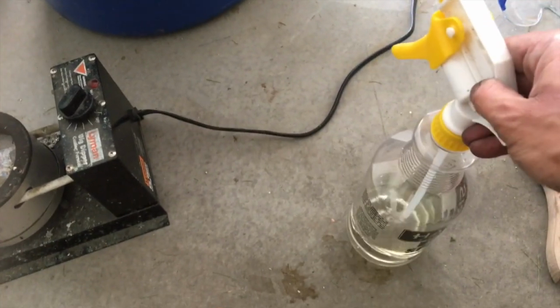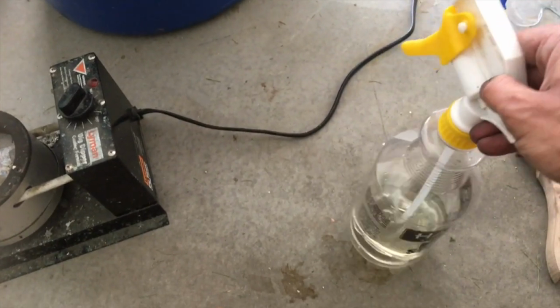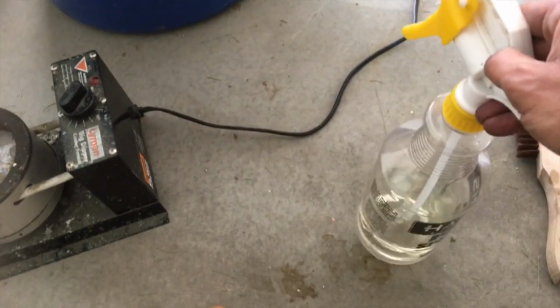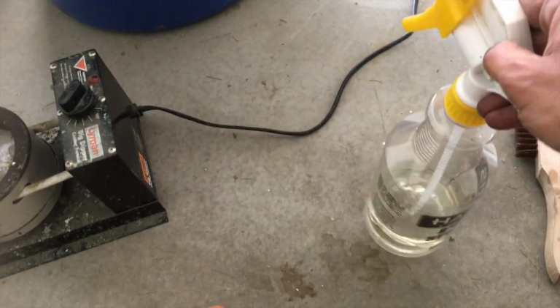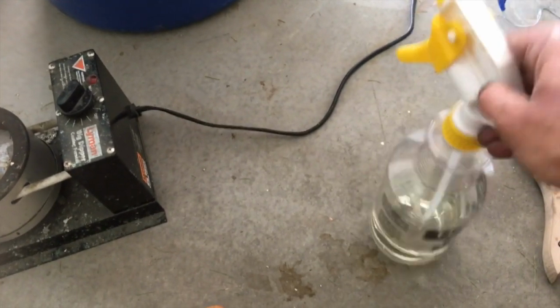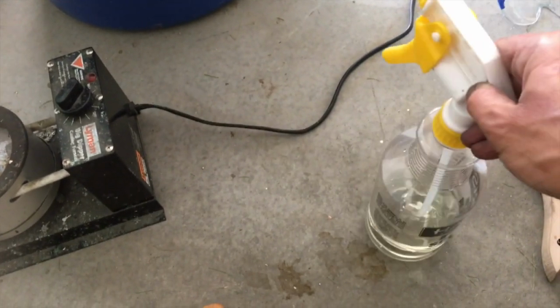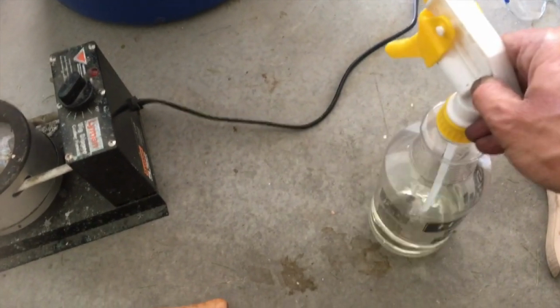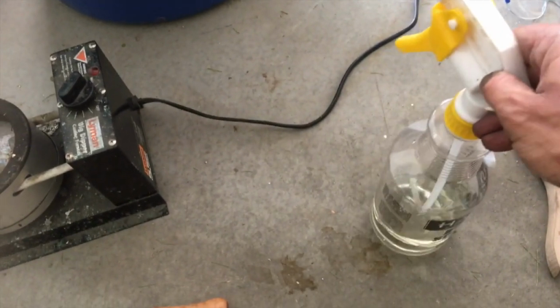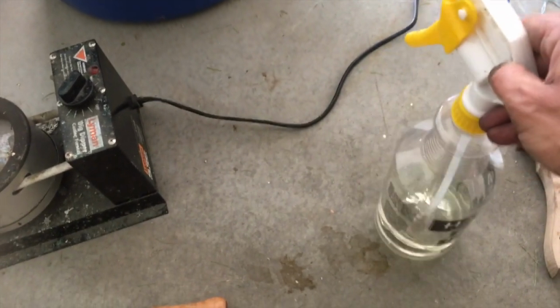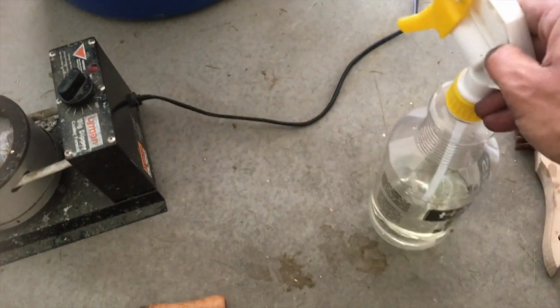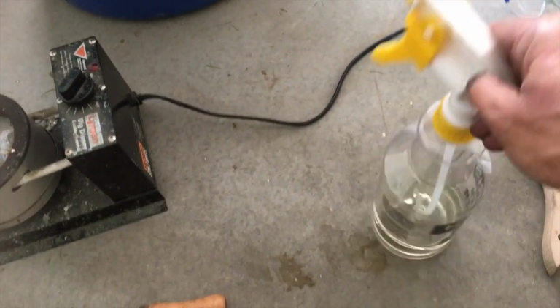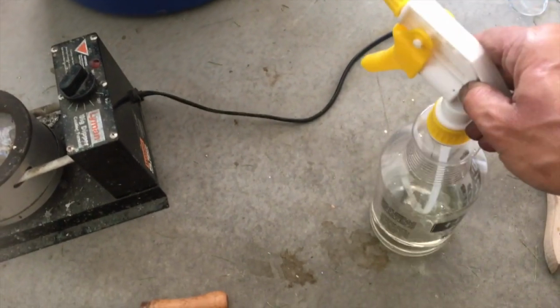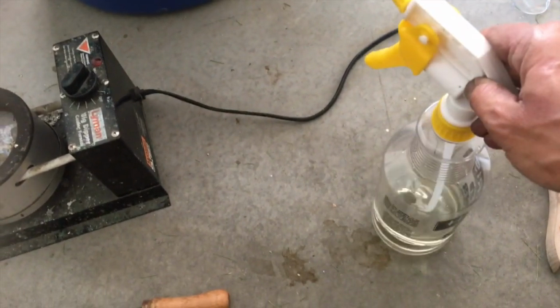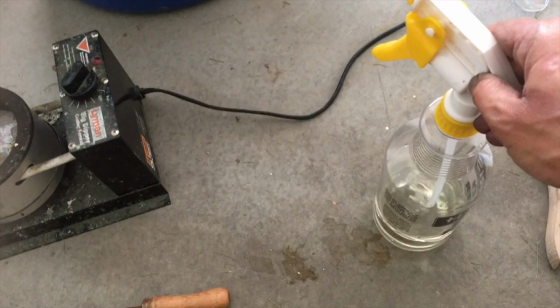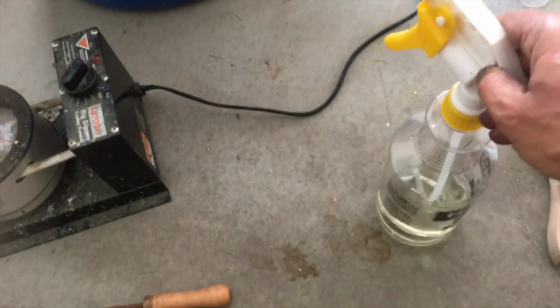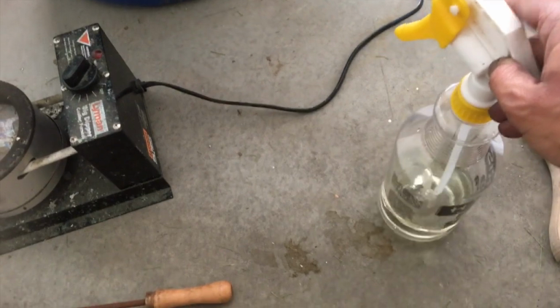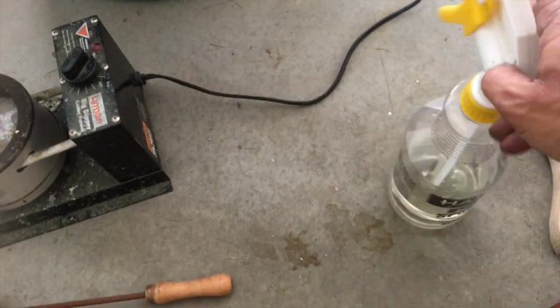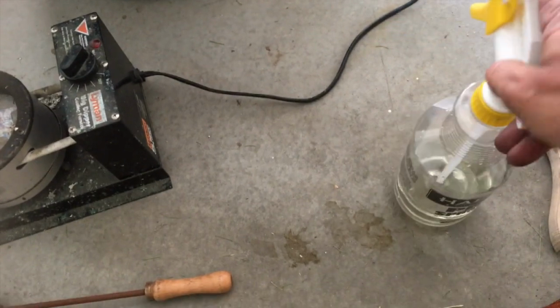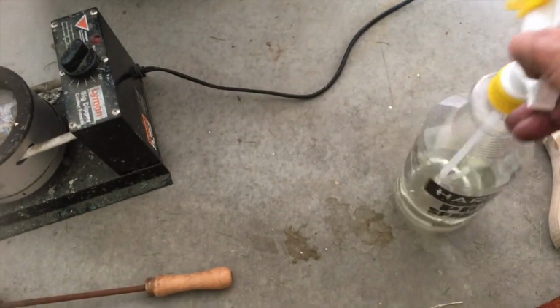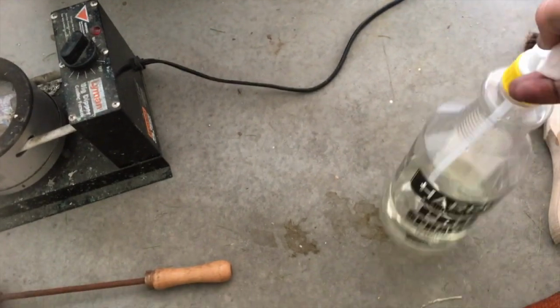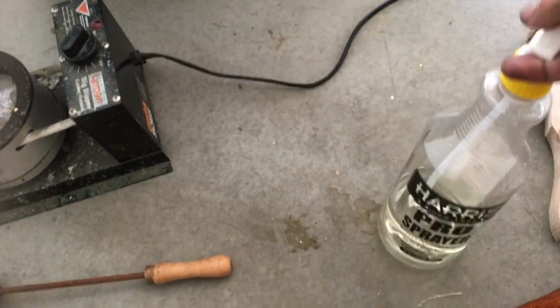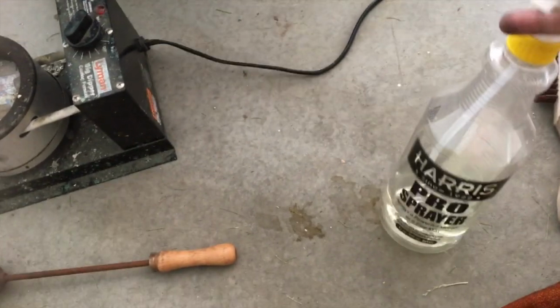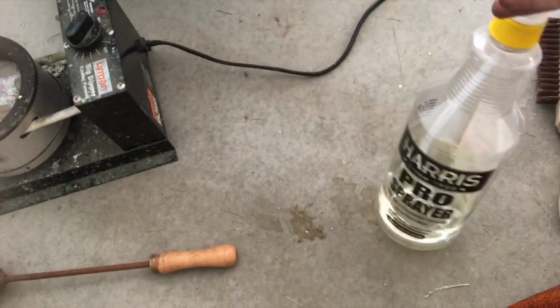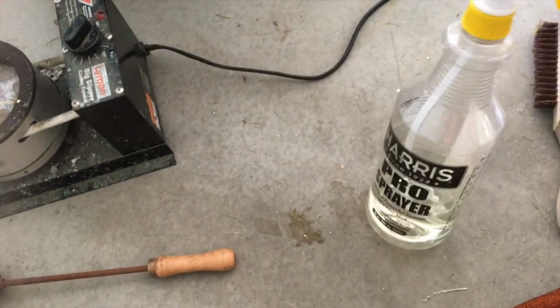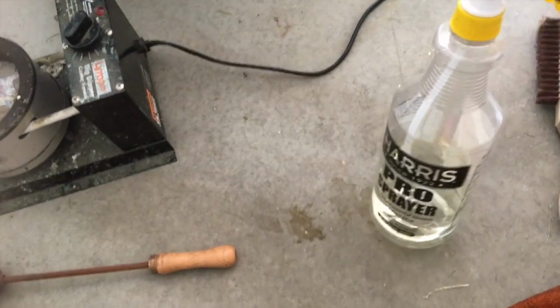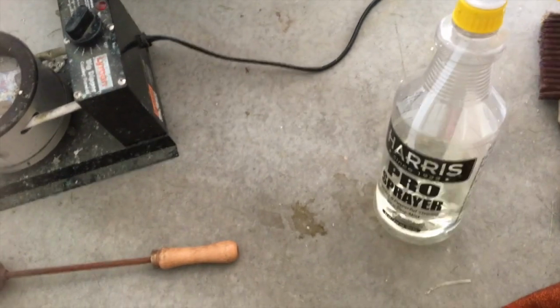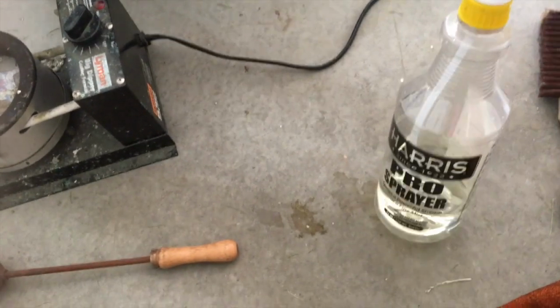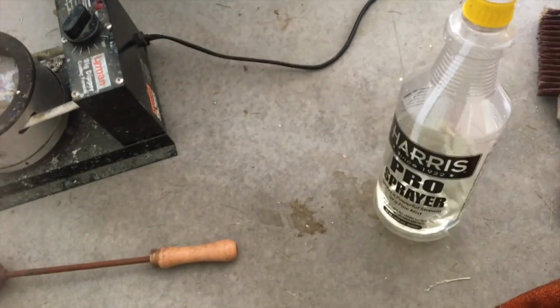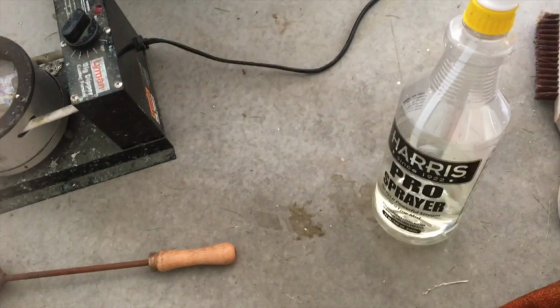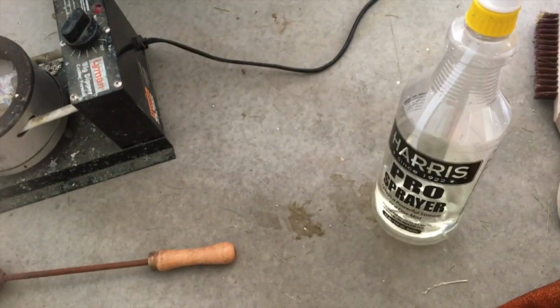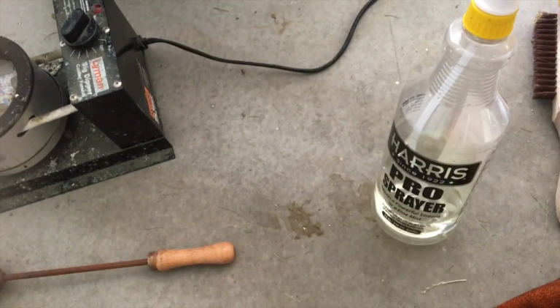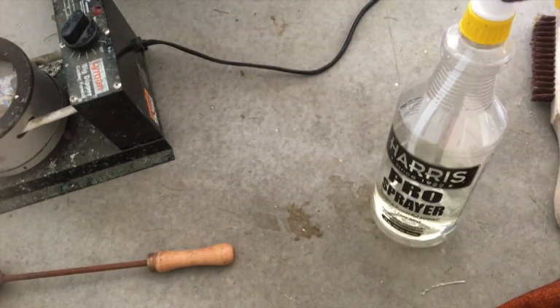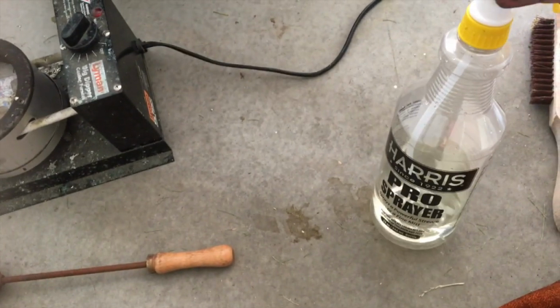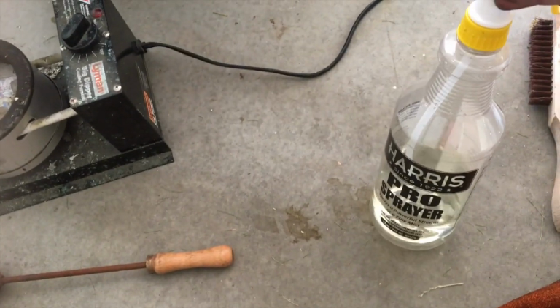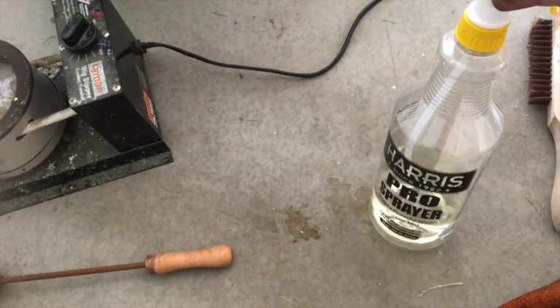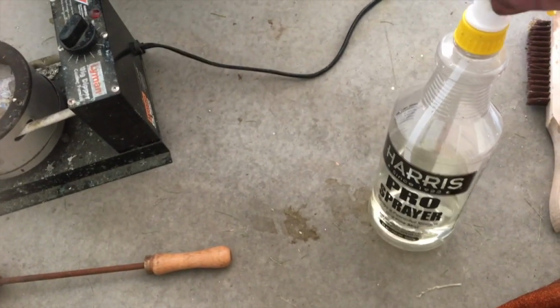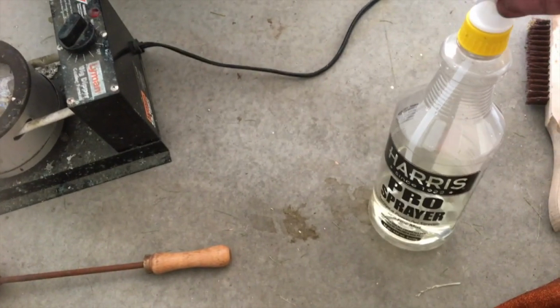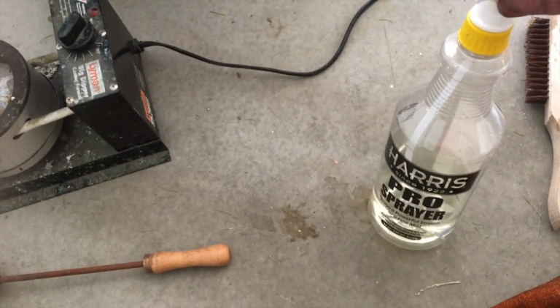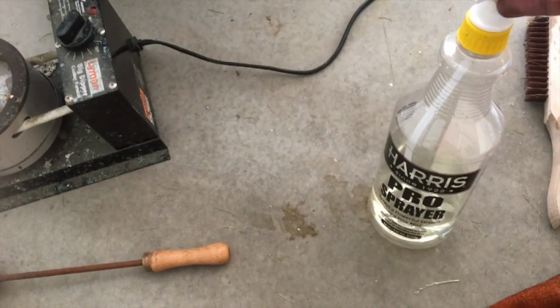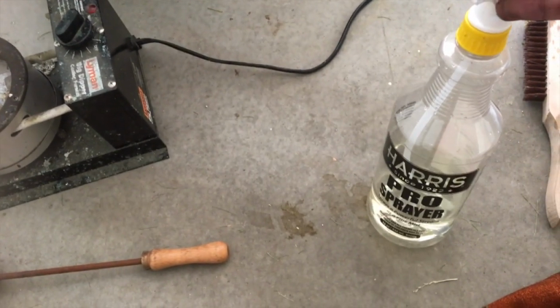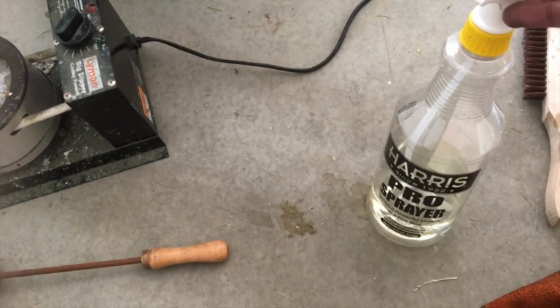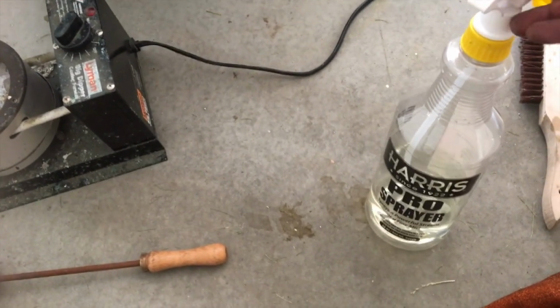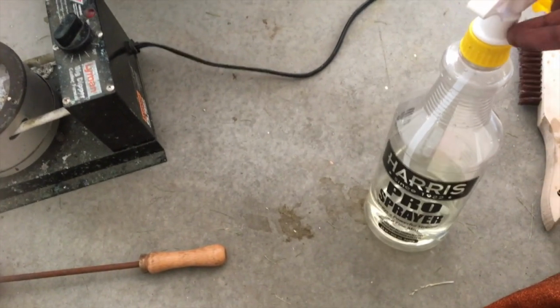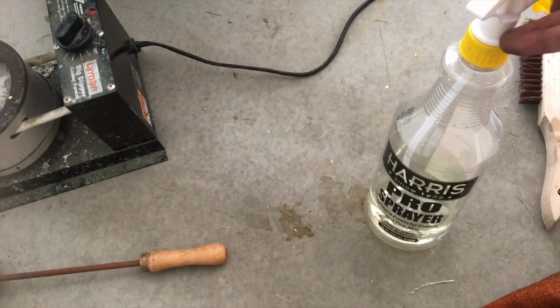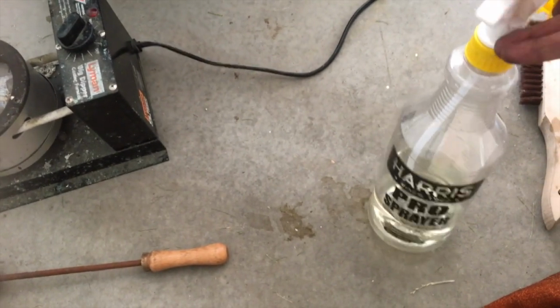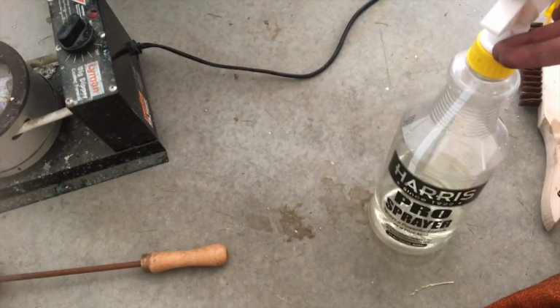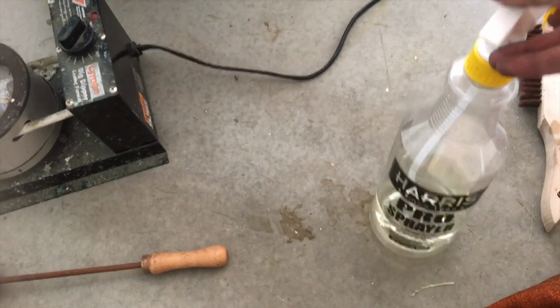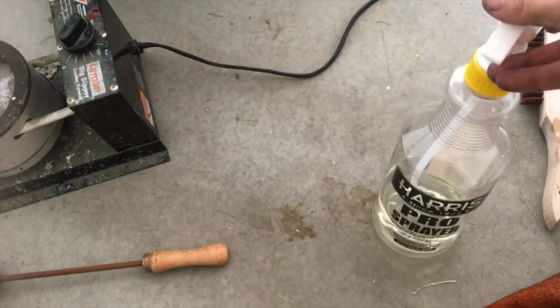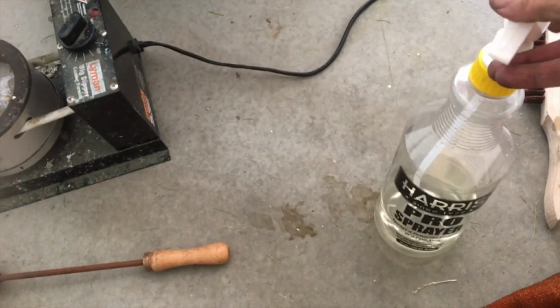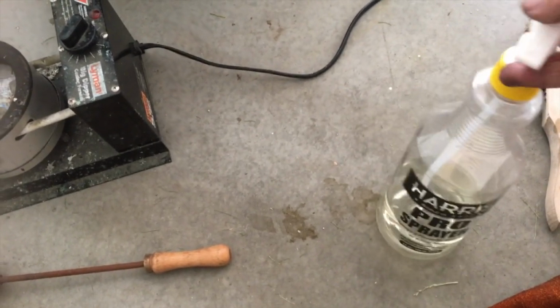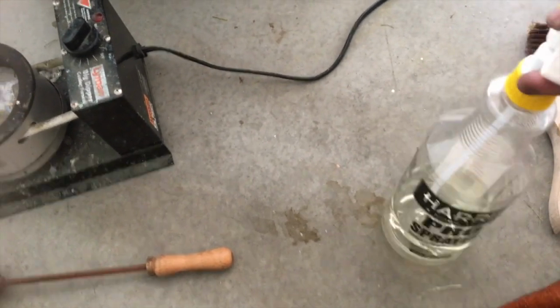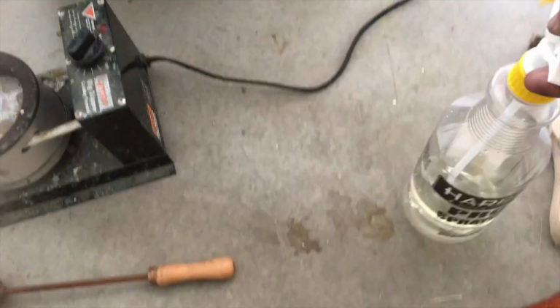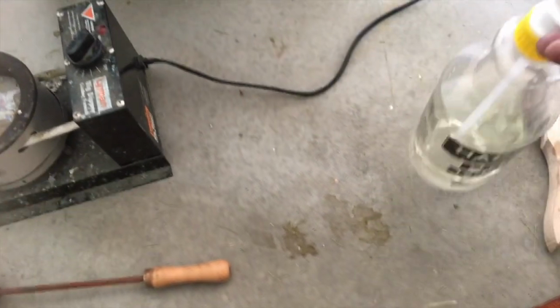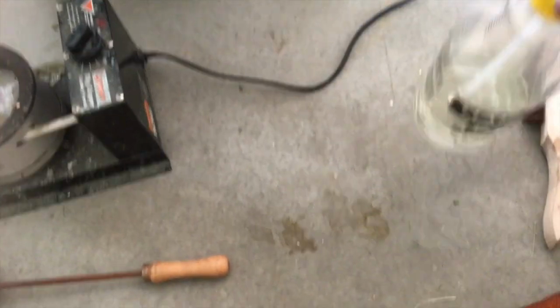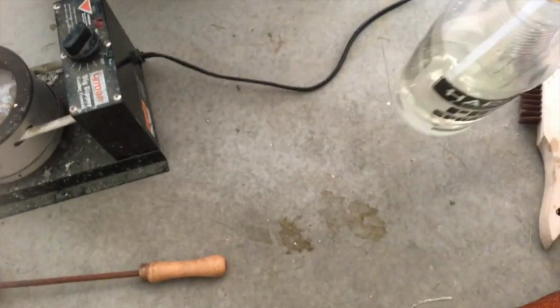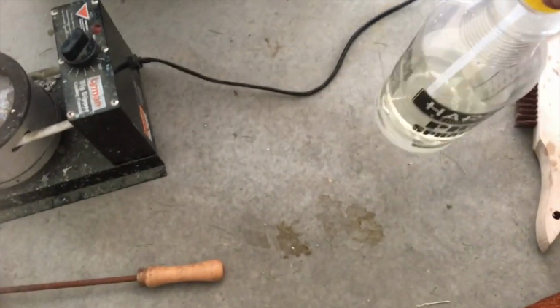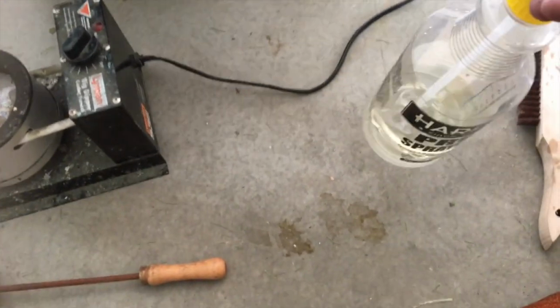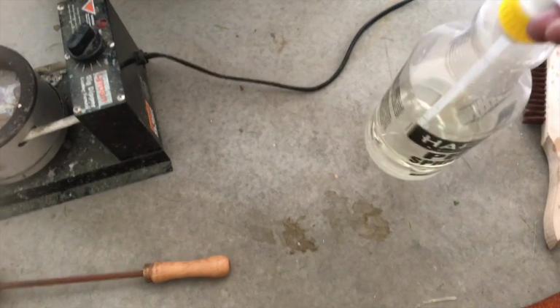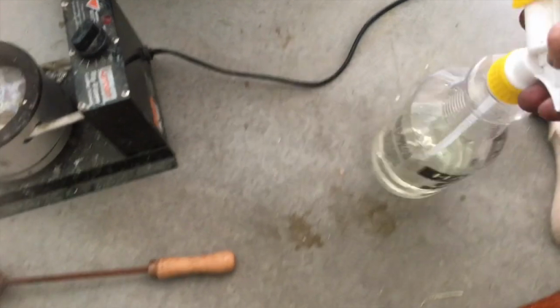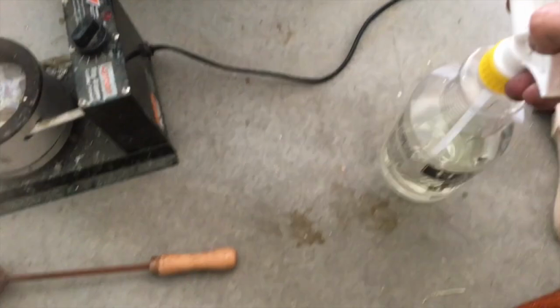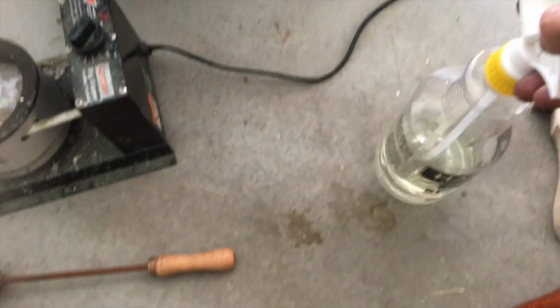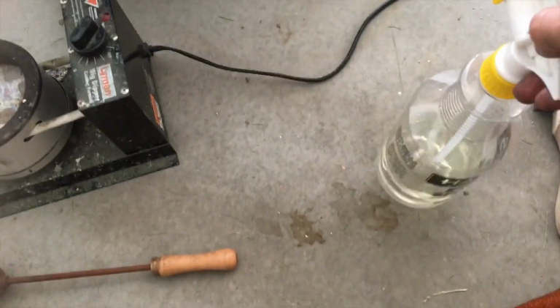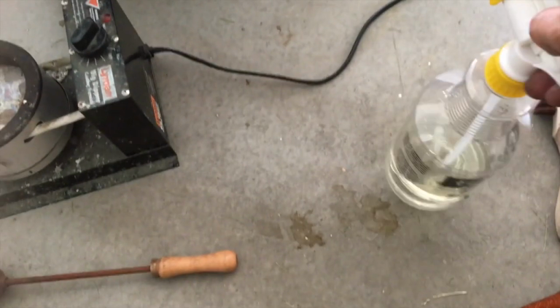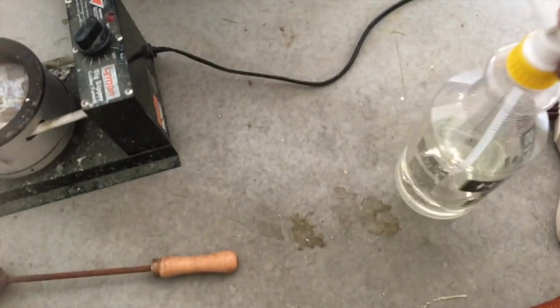I have flux — Harris Stay Clean flux. I am not paid to say this, I'm just saying this is what I use.